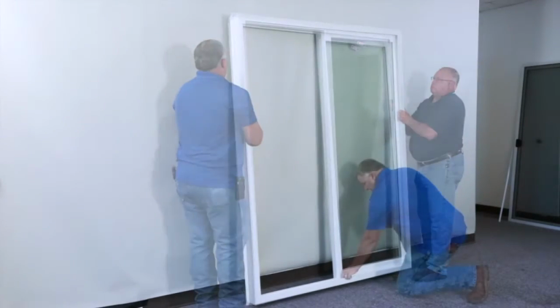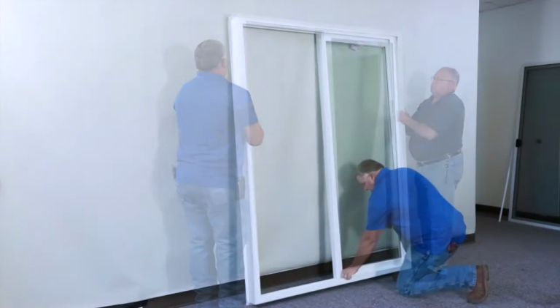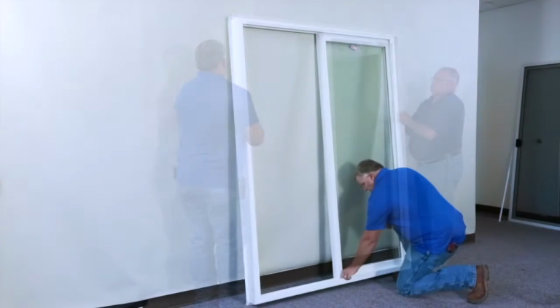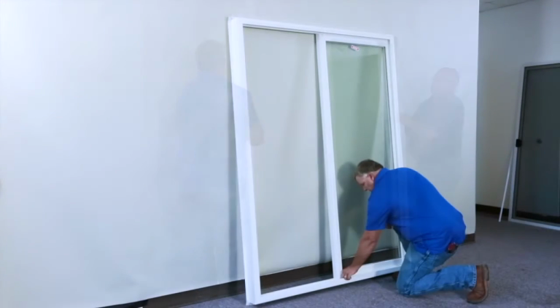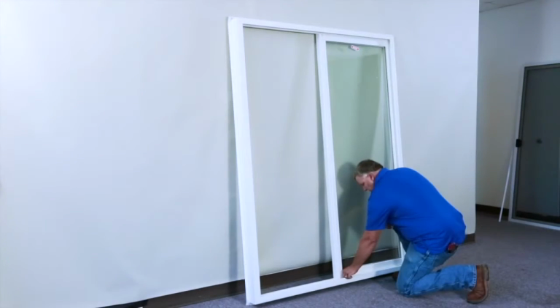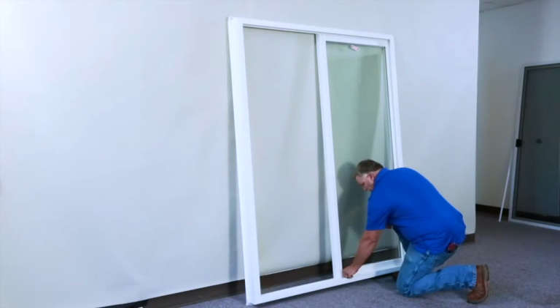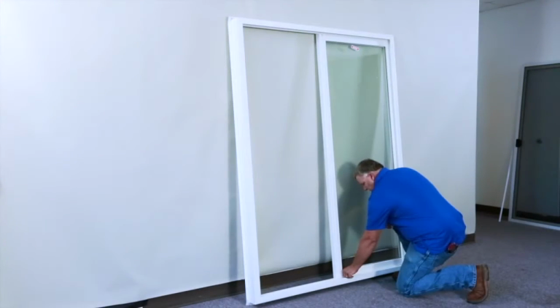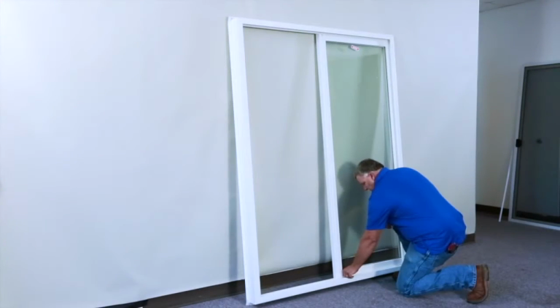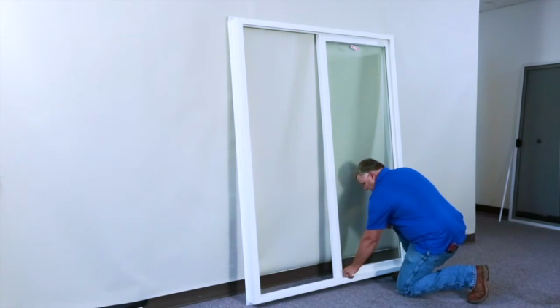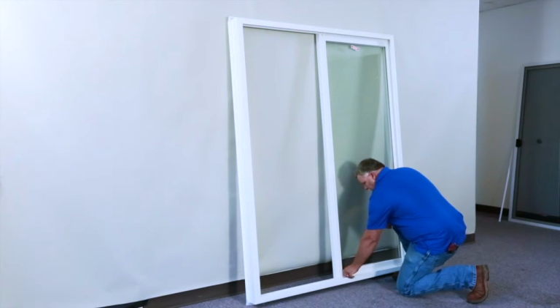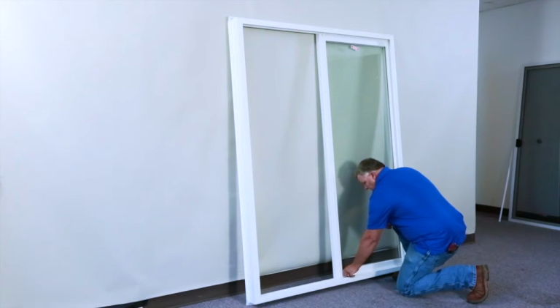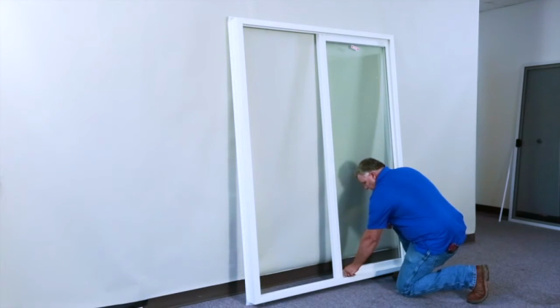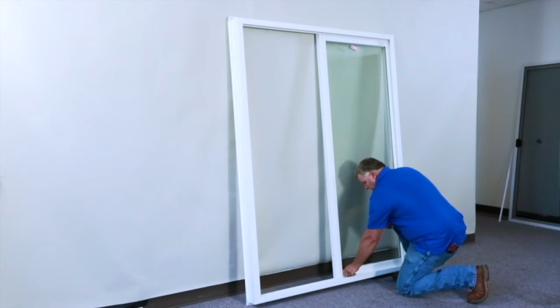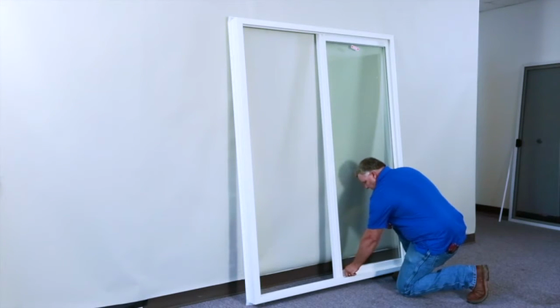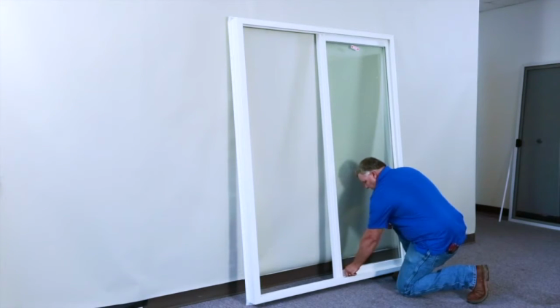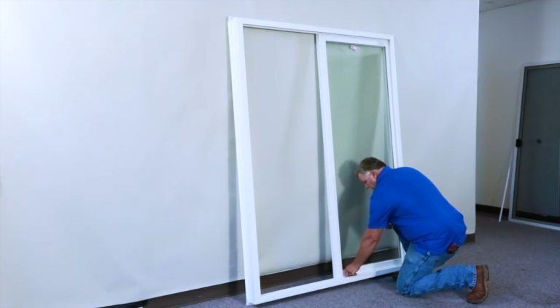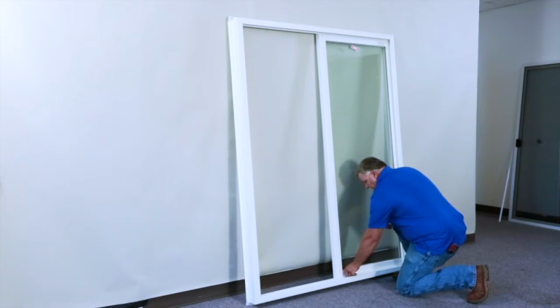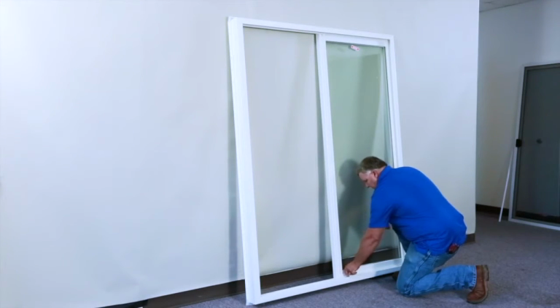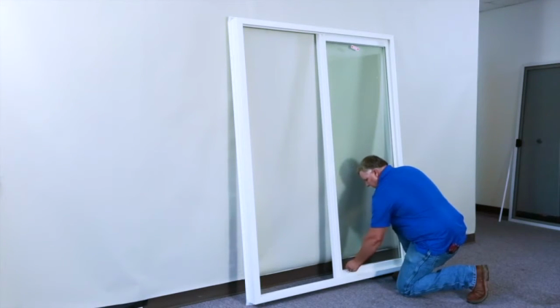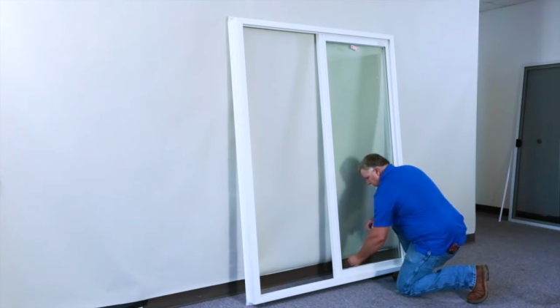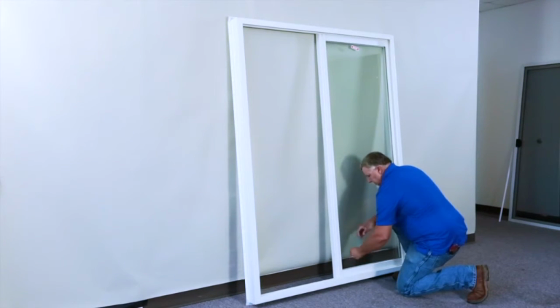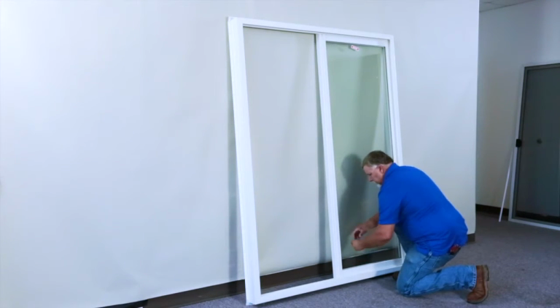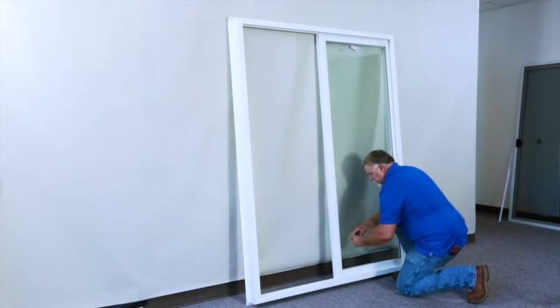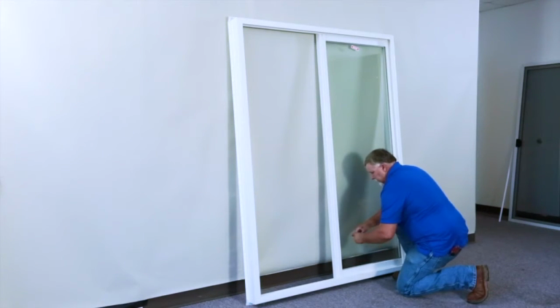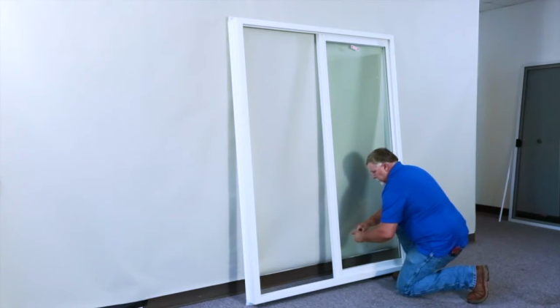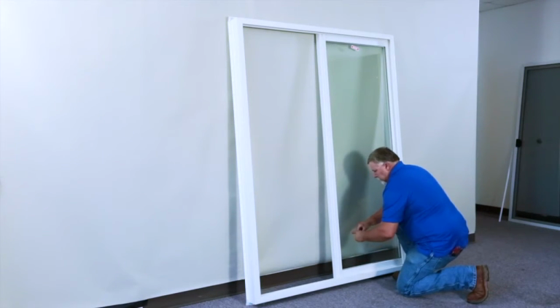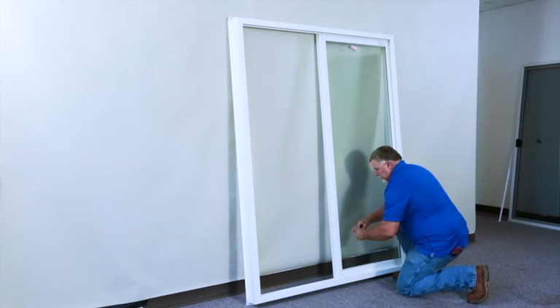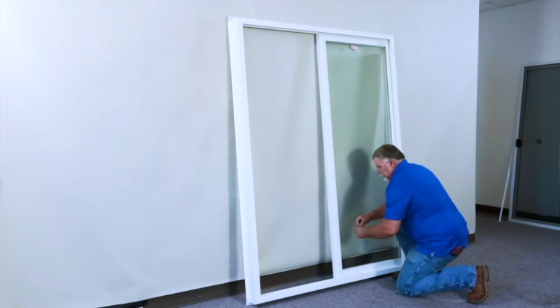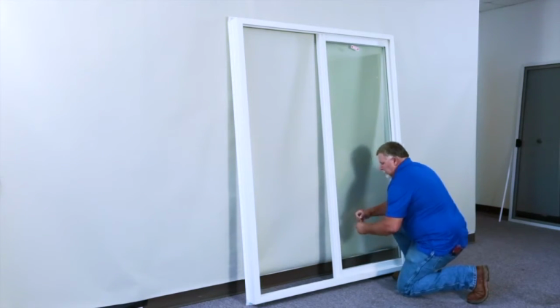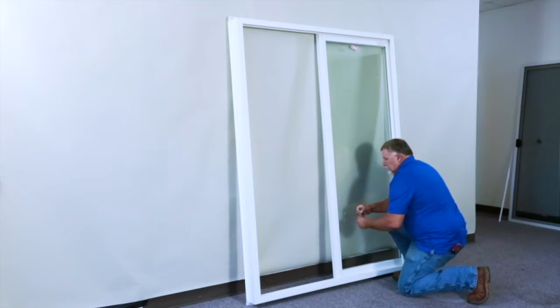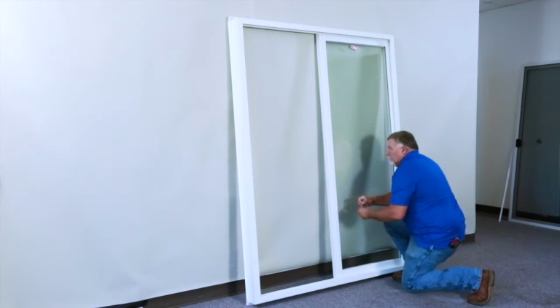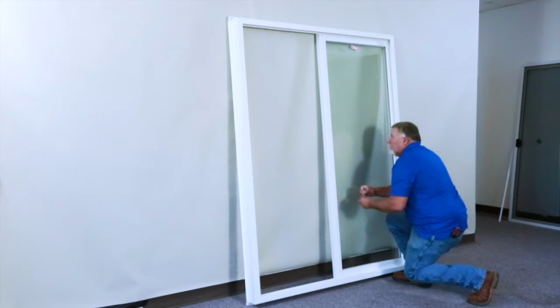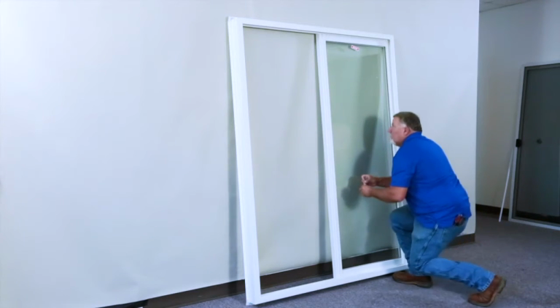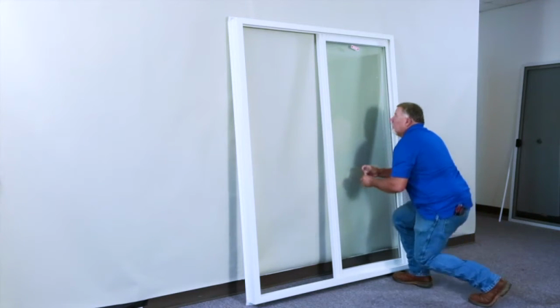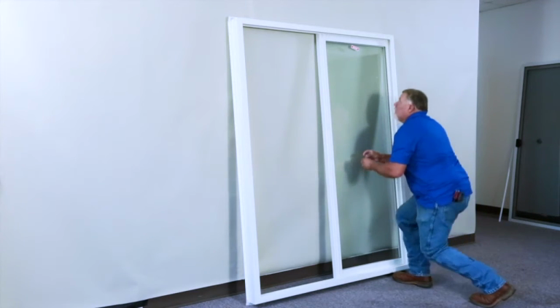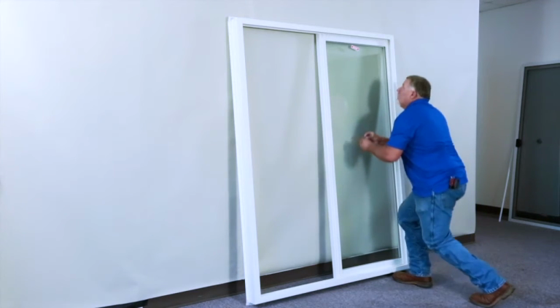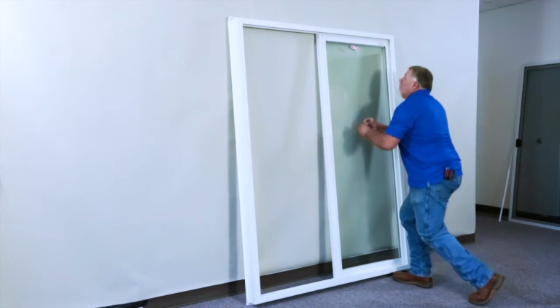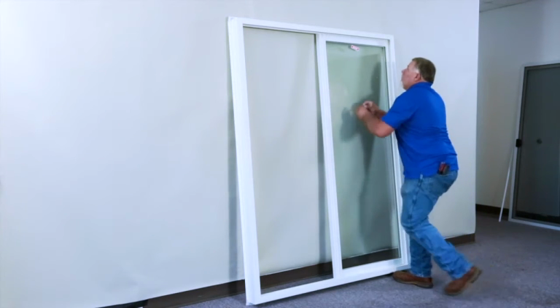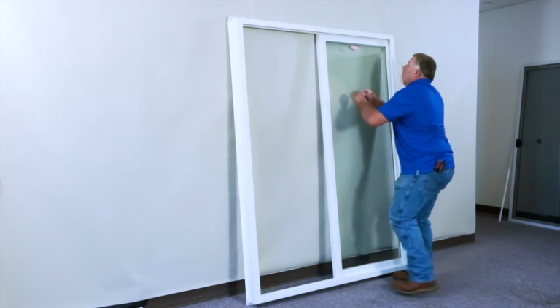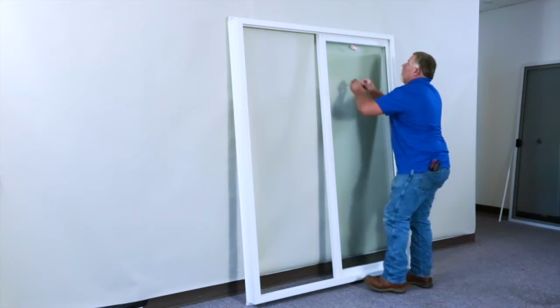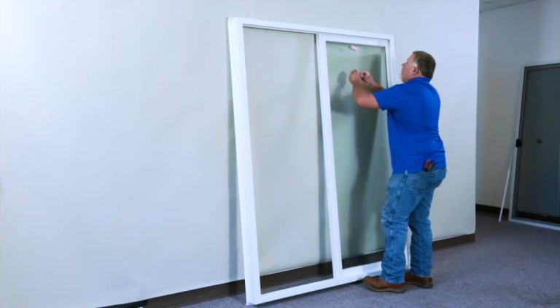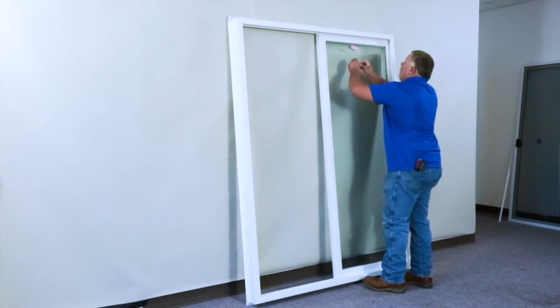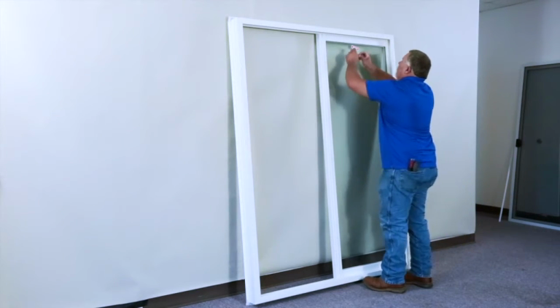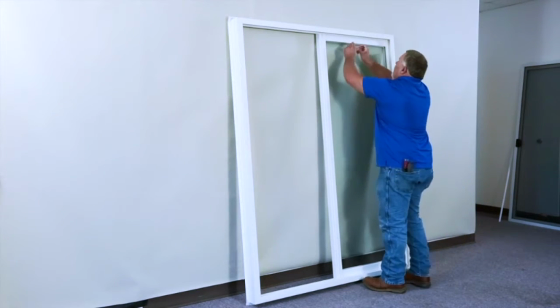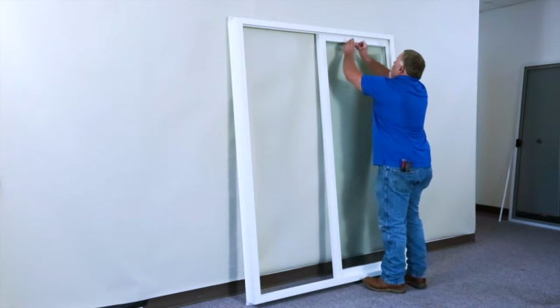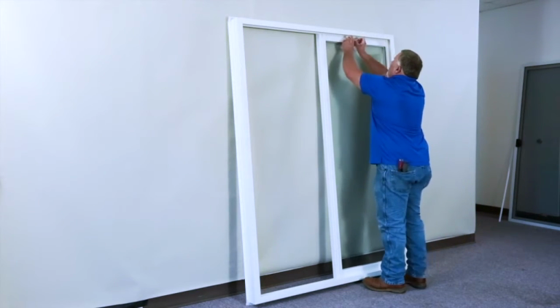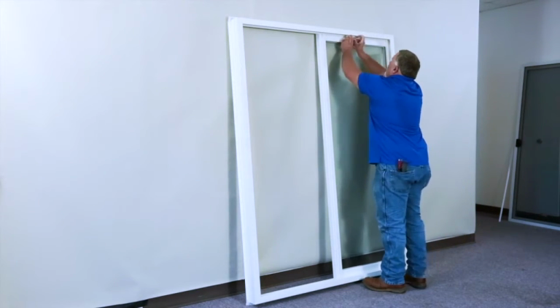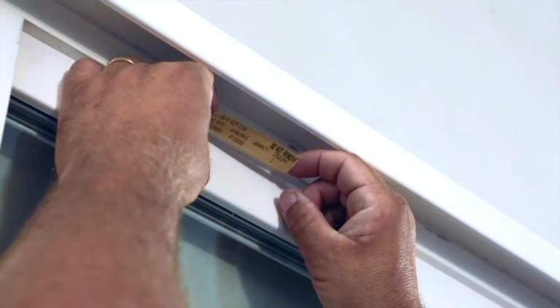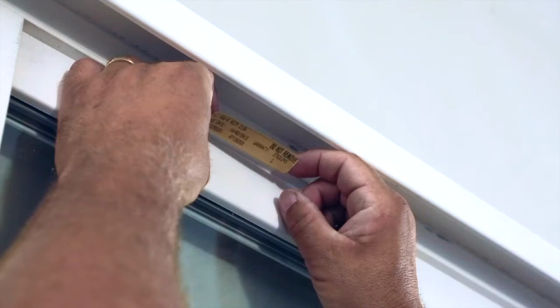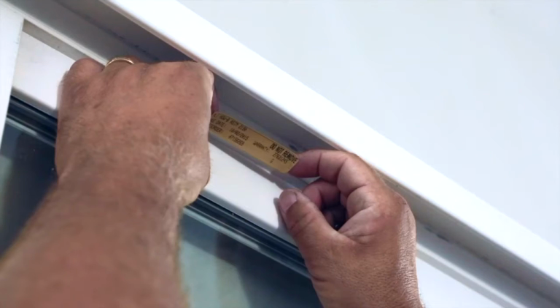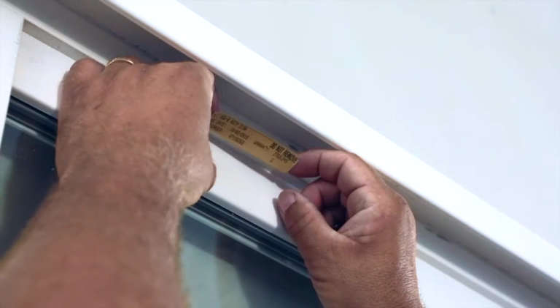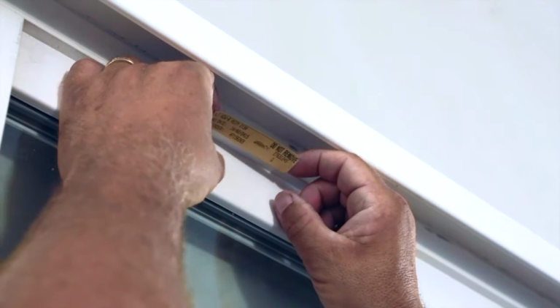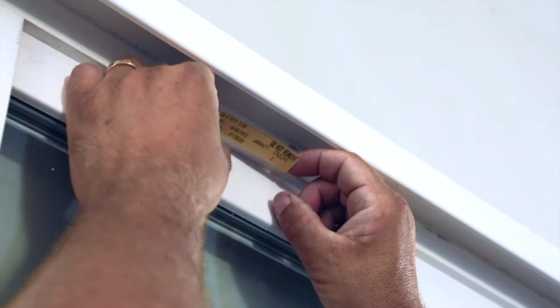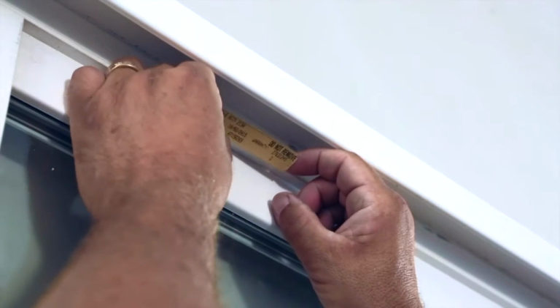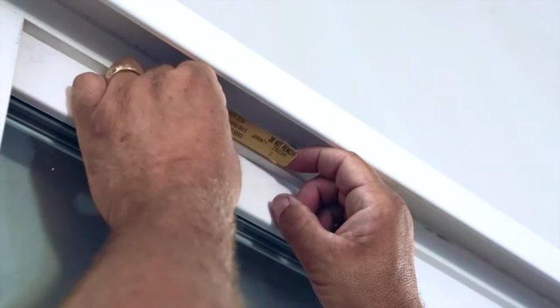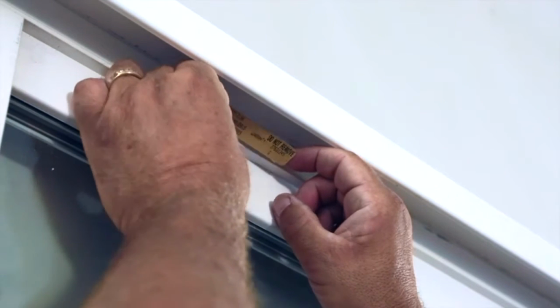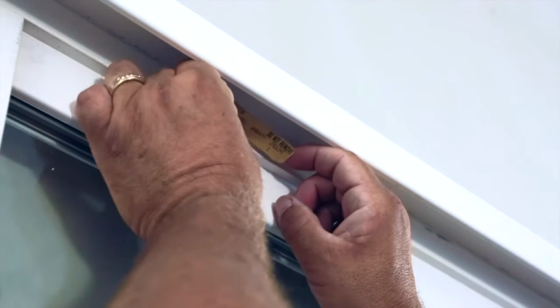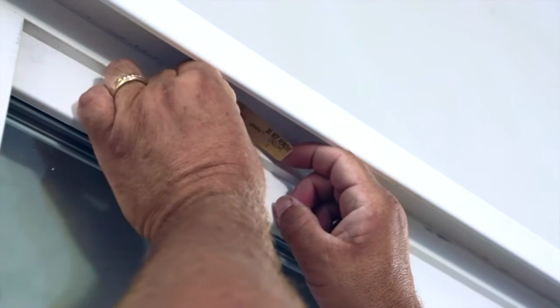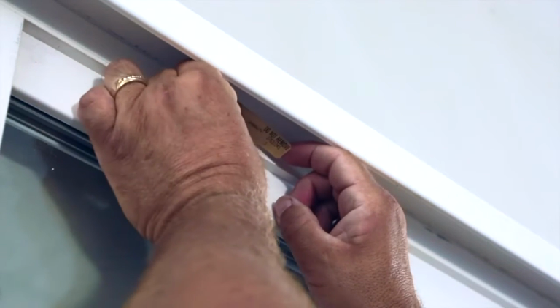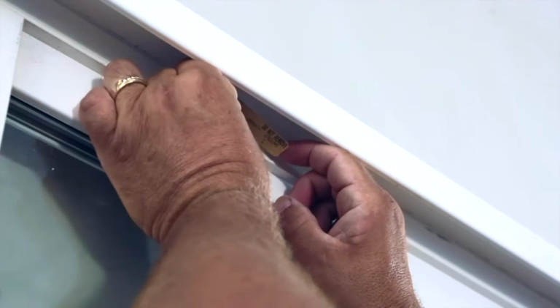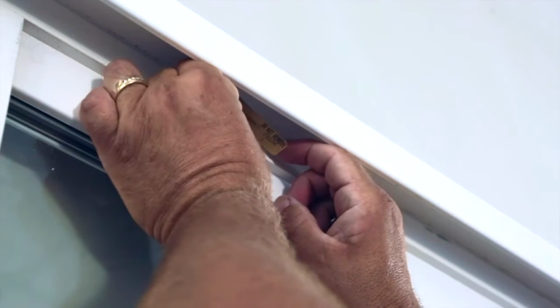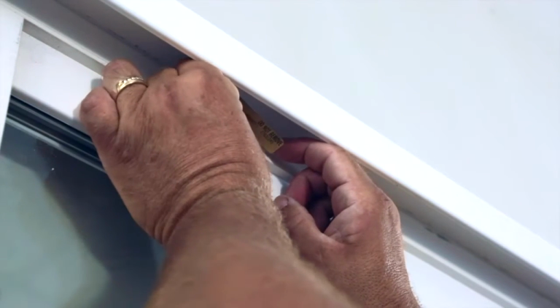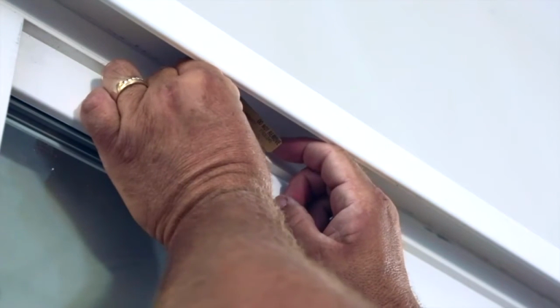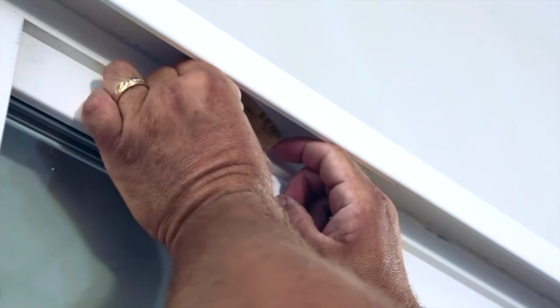Be sure to remove the warranty information that is now down at the bottom of the door and reapply it to the top of the product for future claims reference.